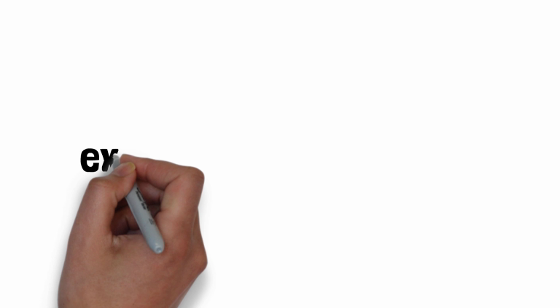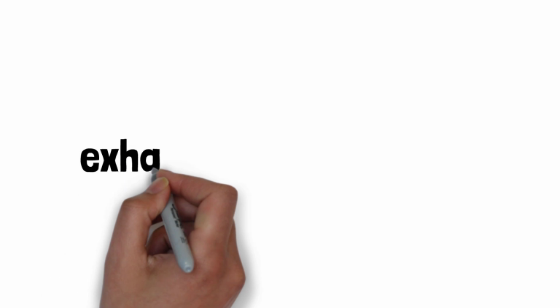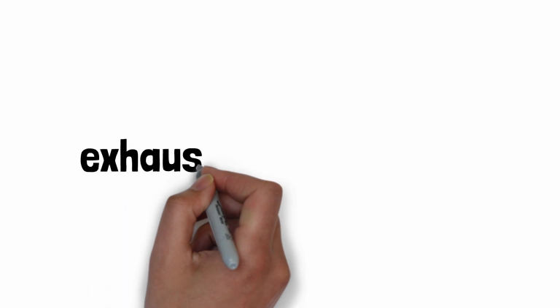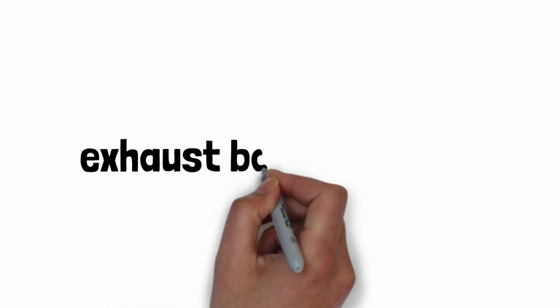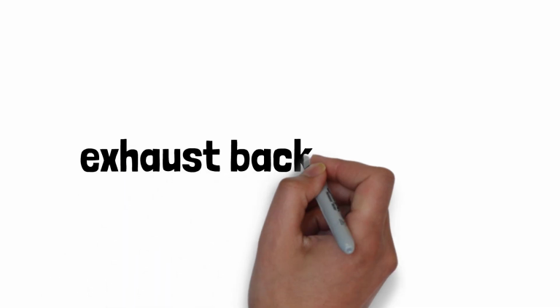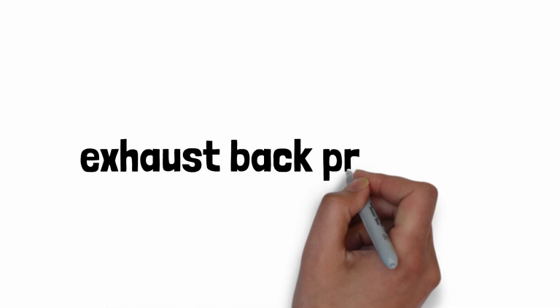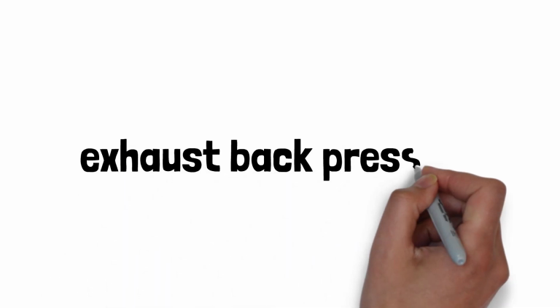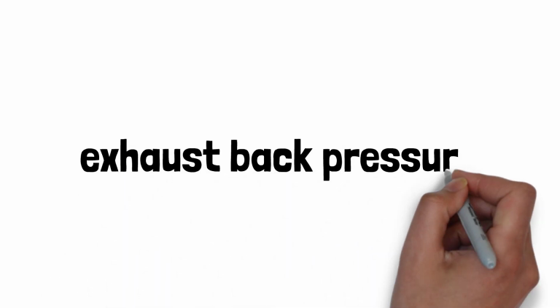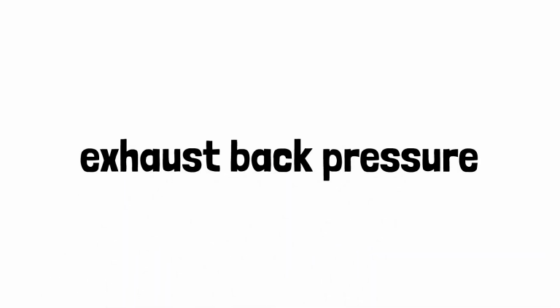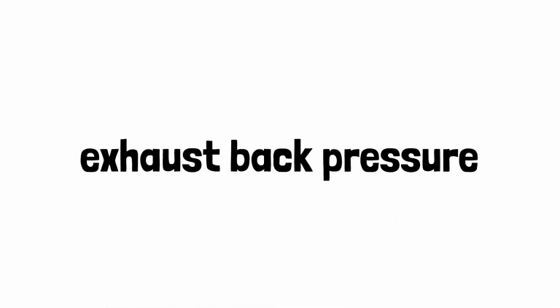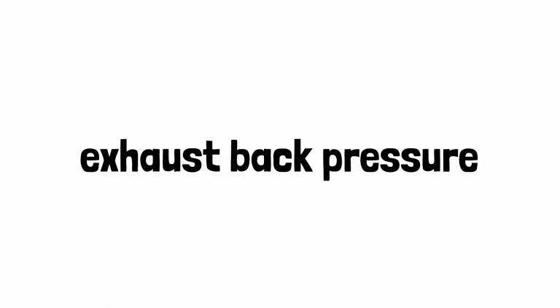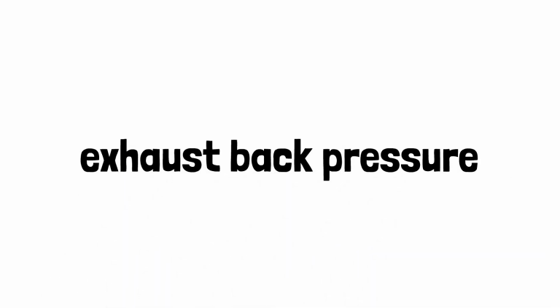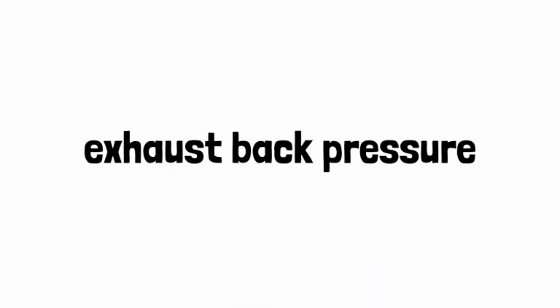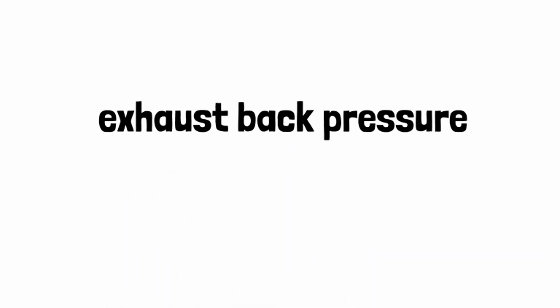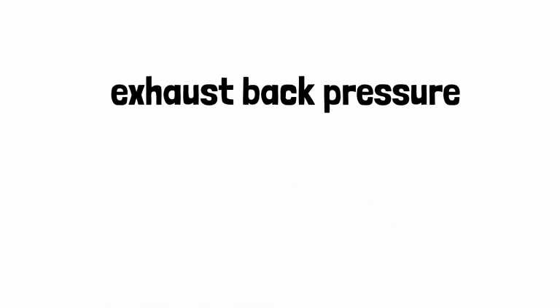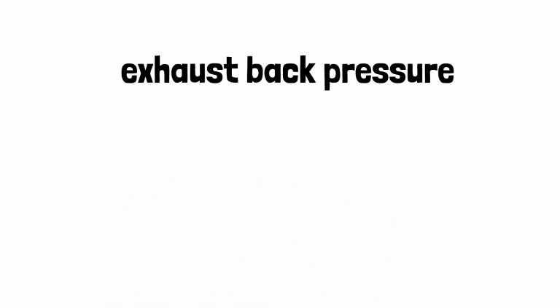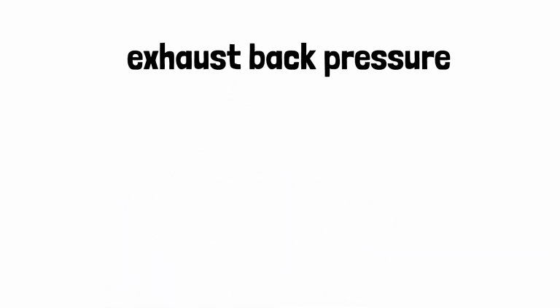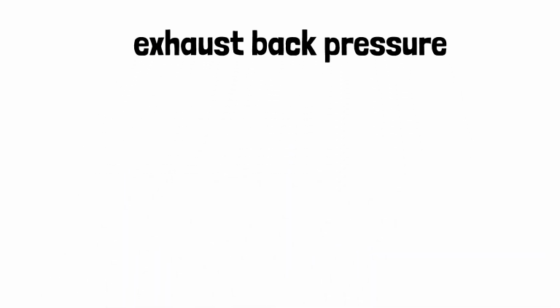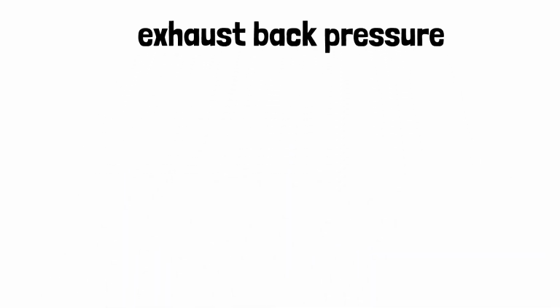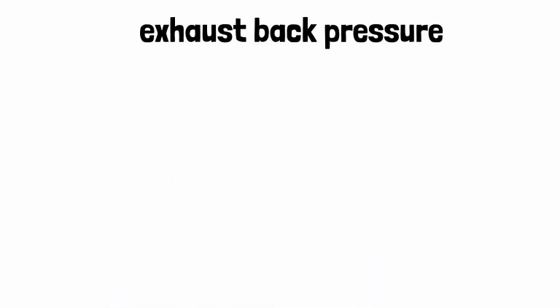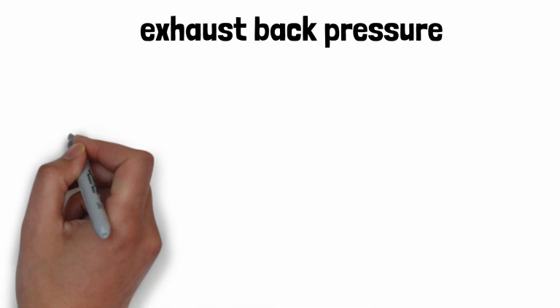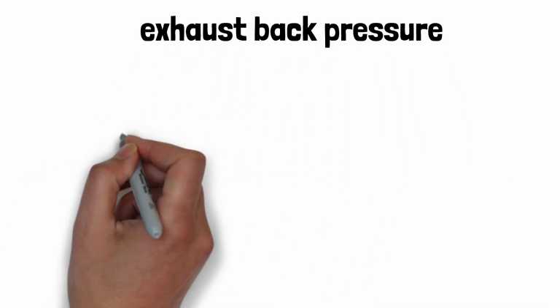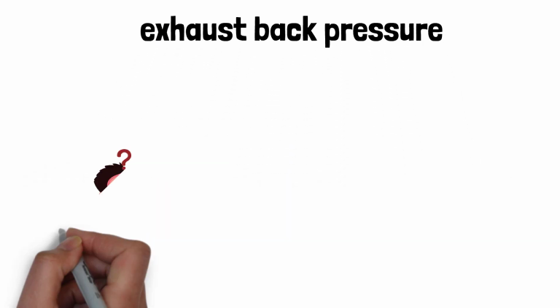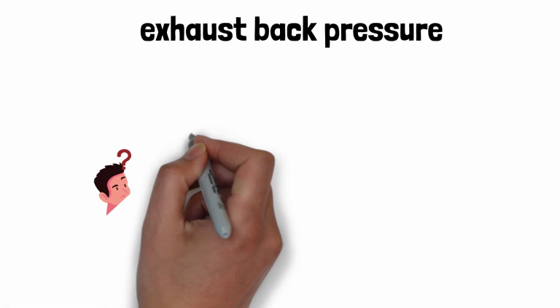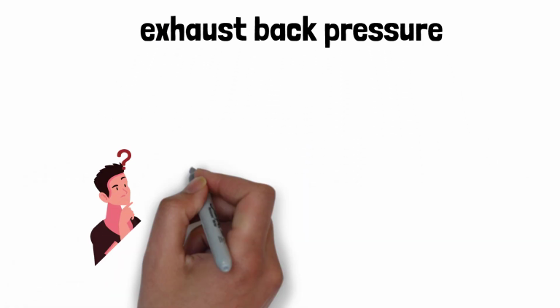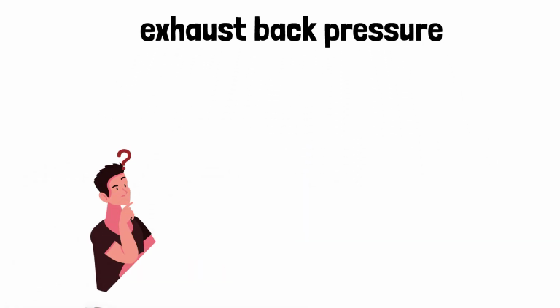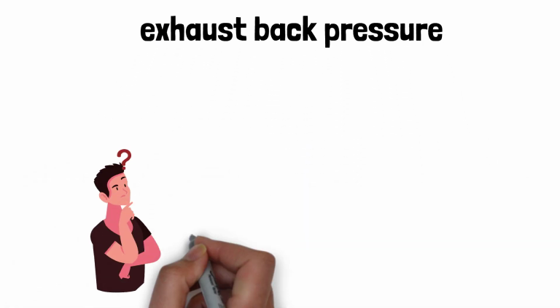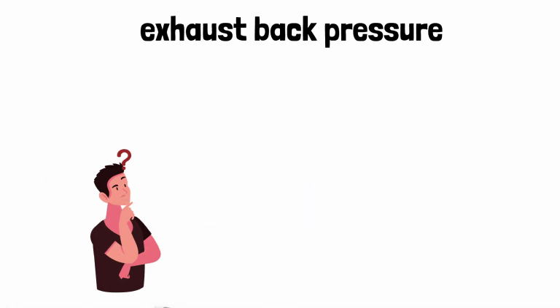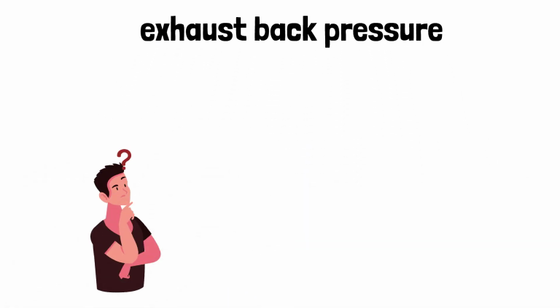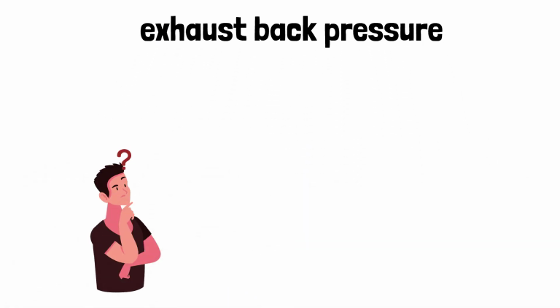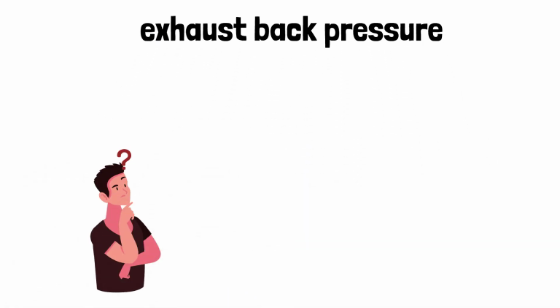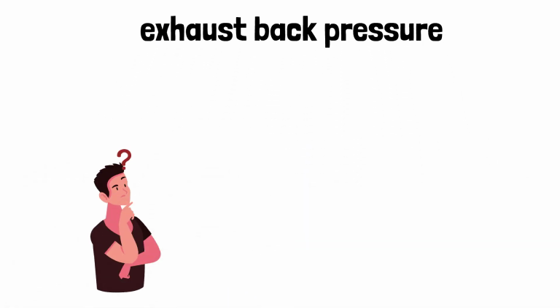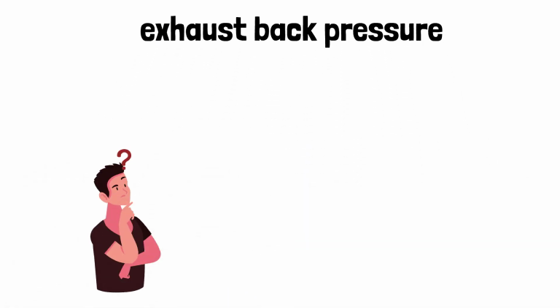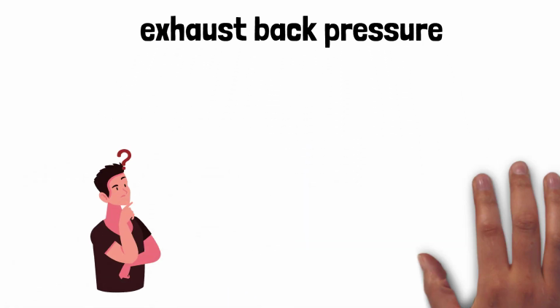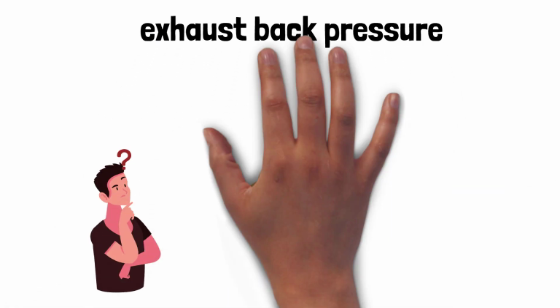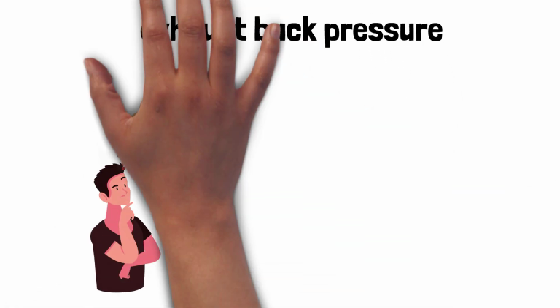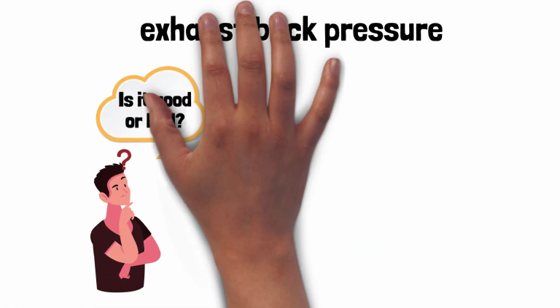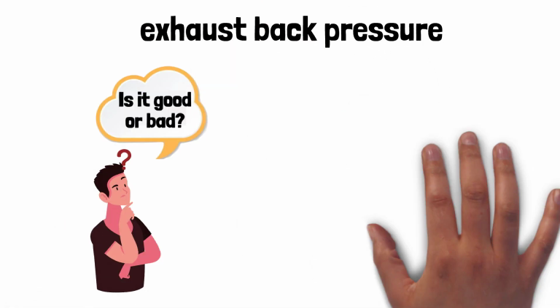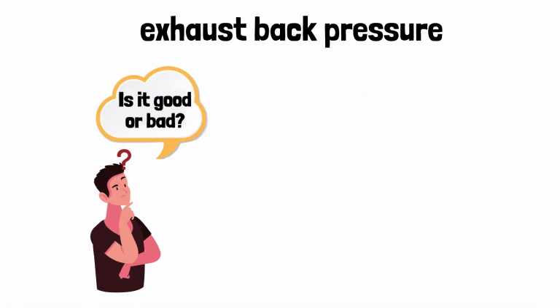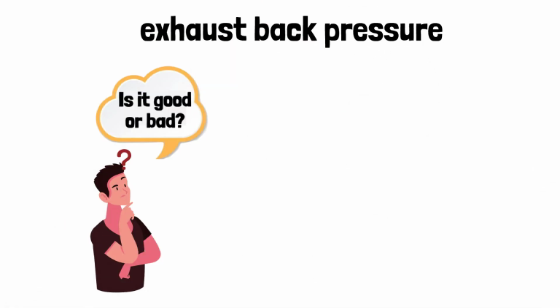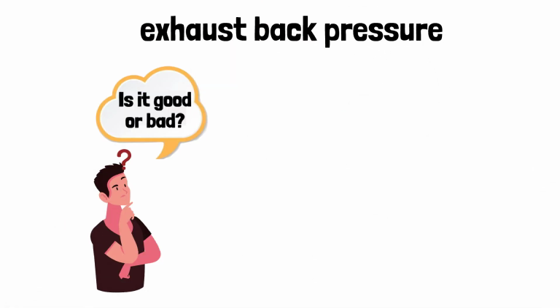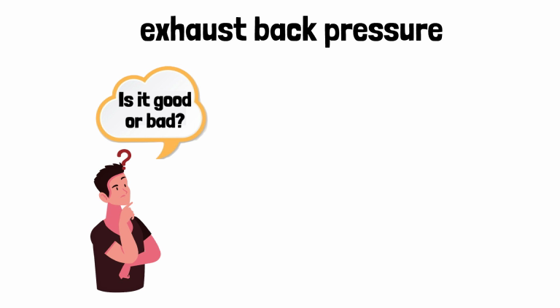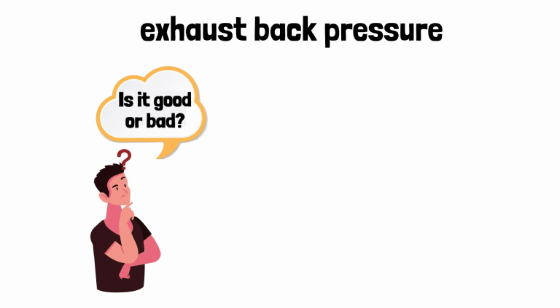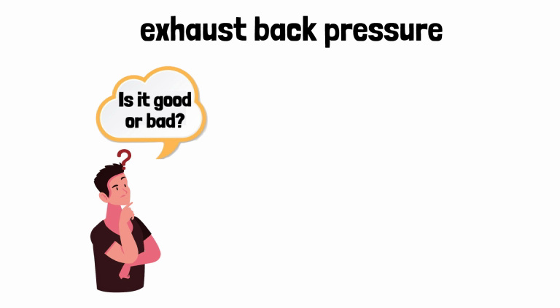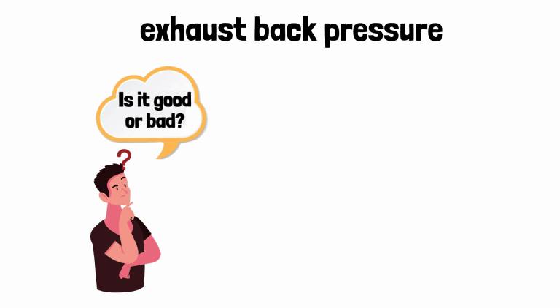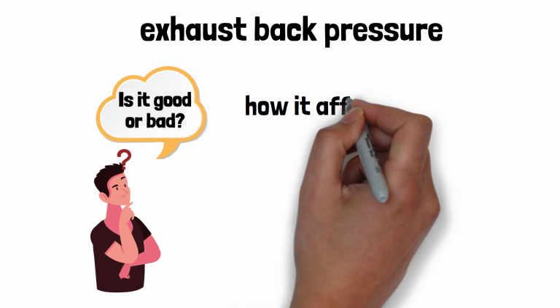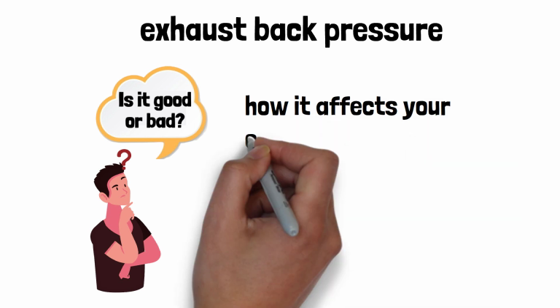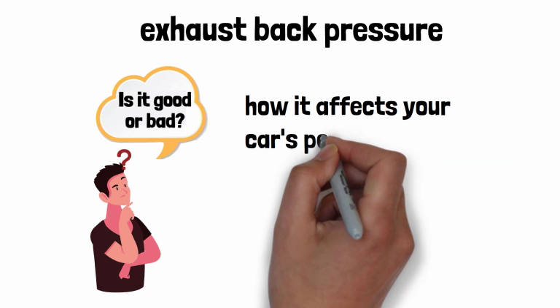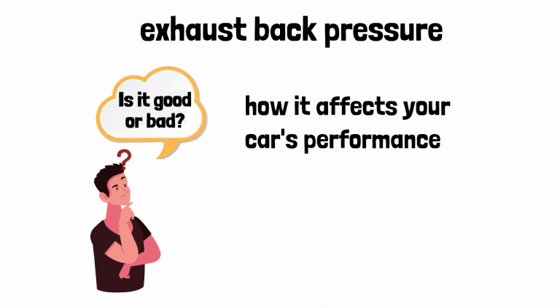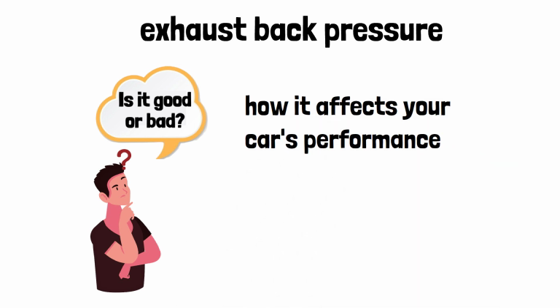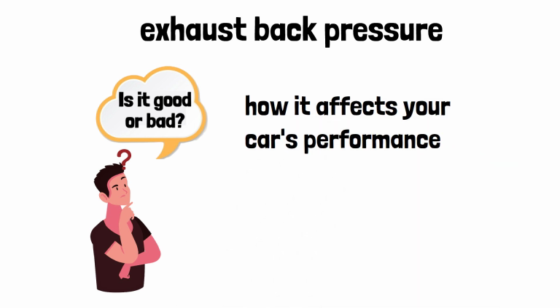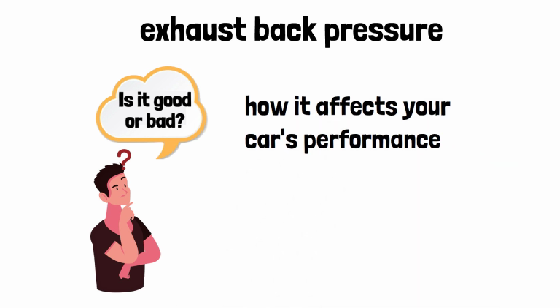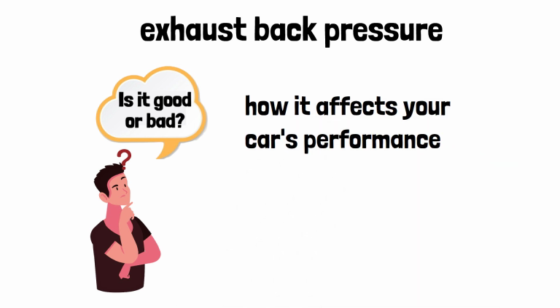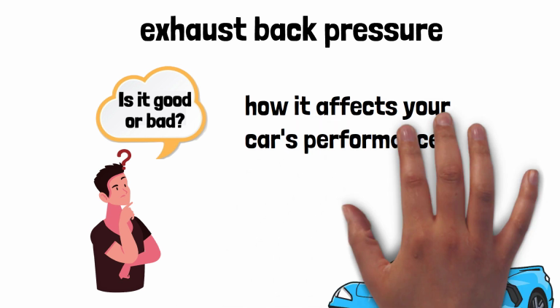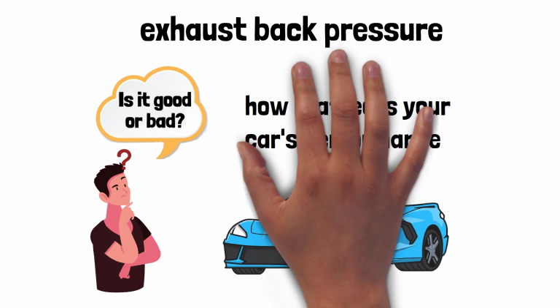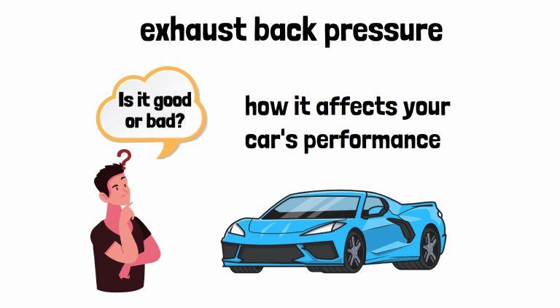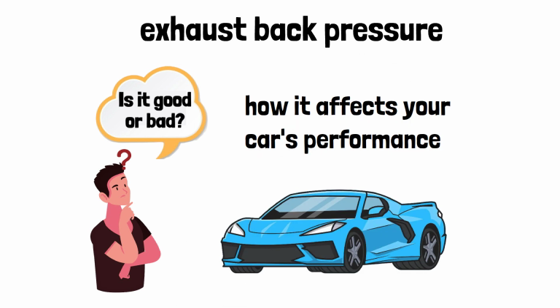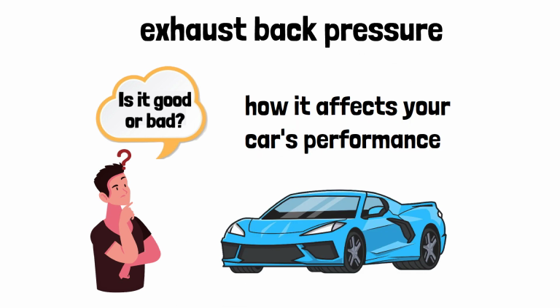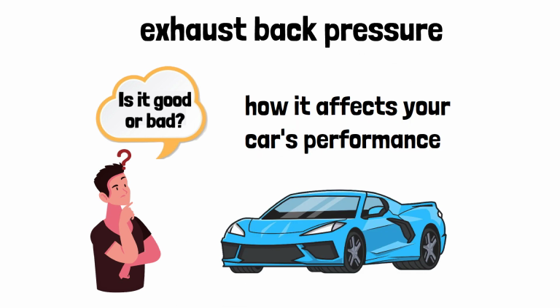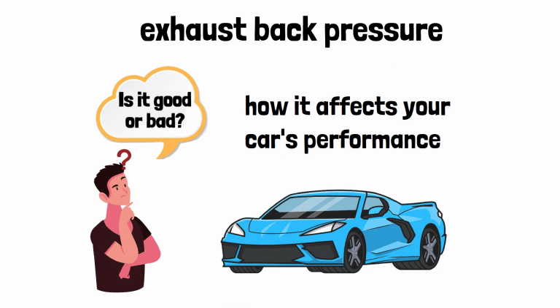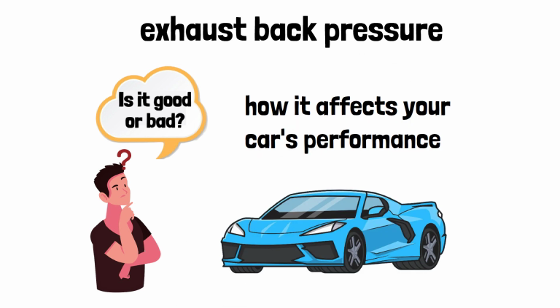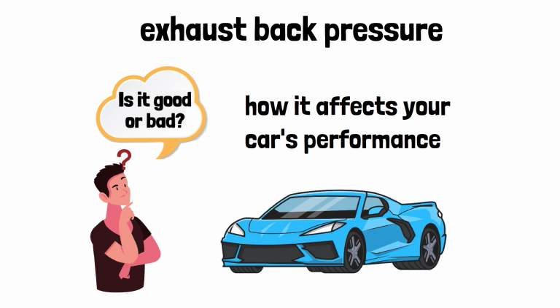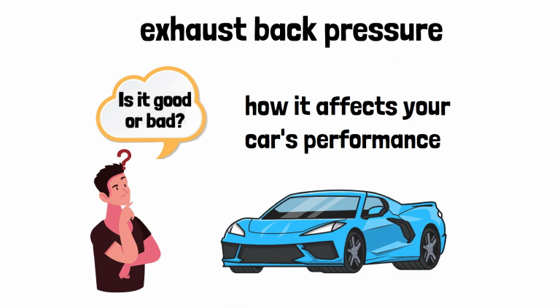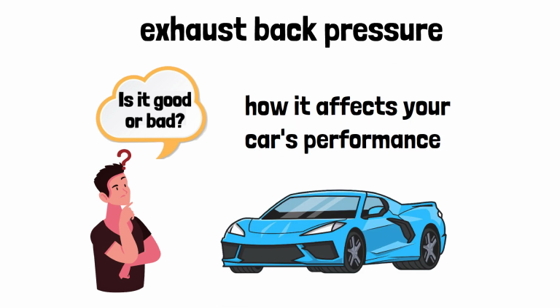Ever heard of exhaust backpressure and wondered if it's good or bad for your engine? Let's break it down and discover how it affects your car's performance.